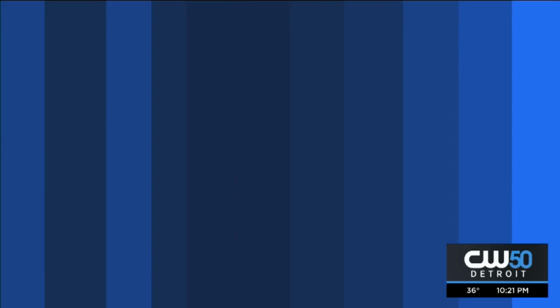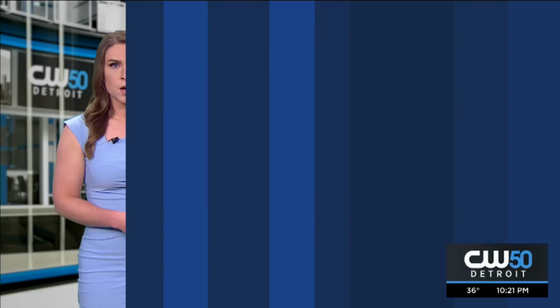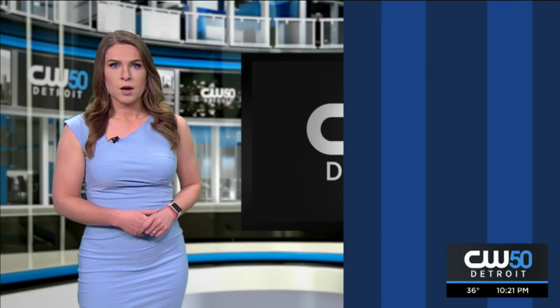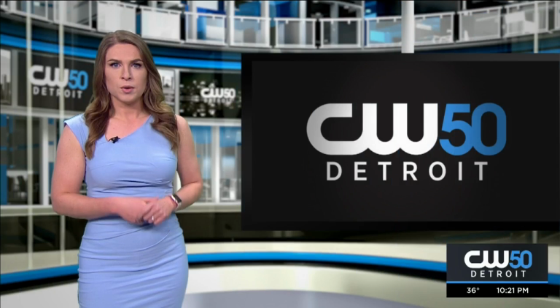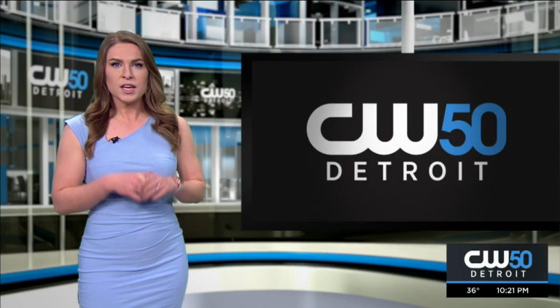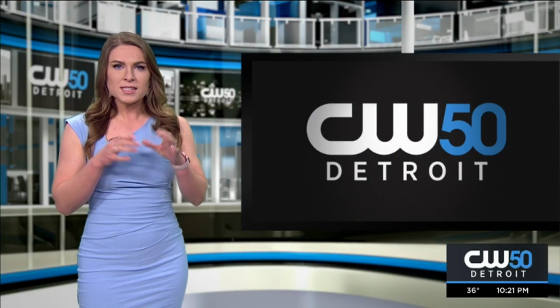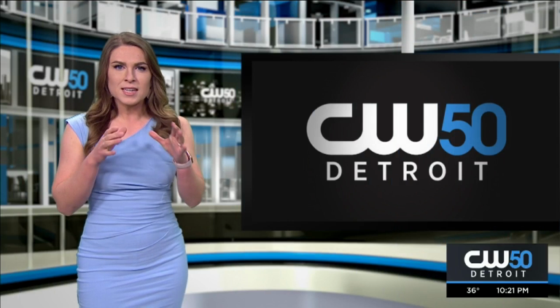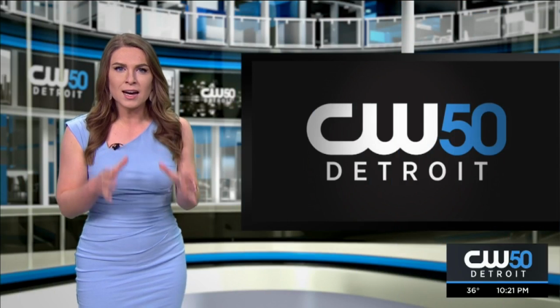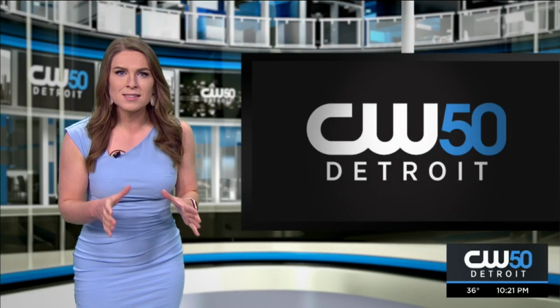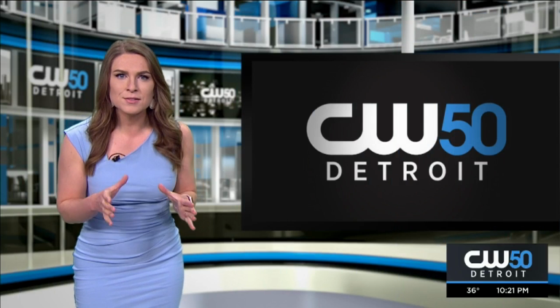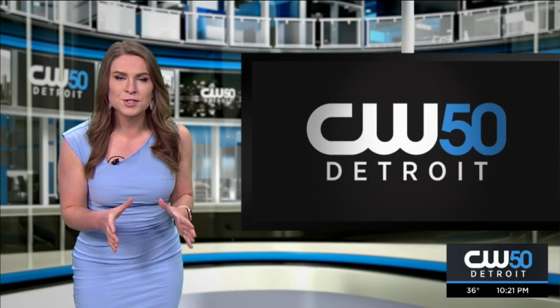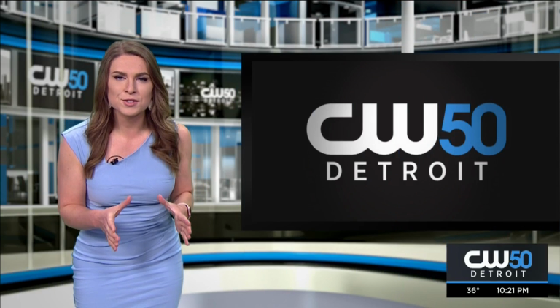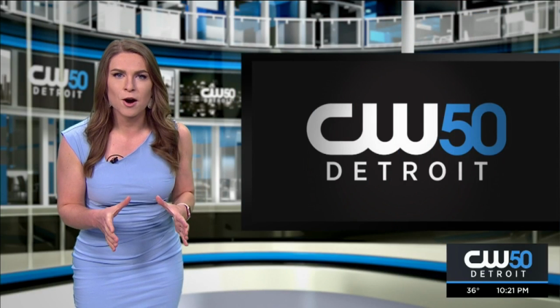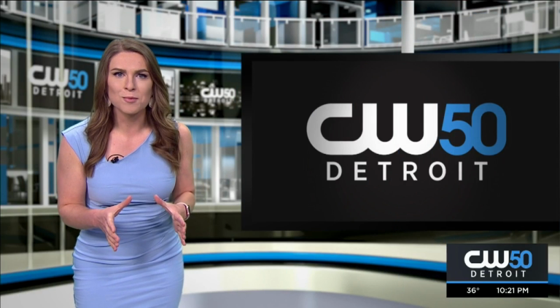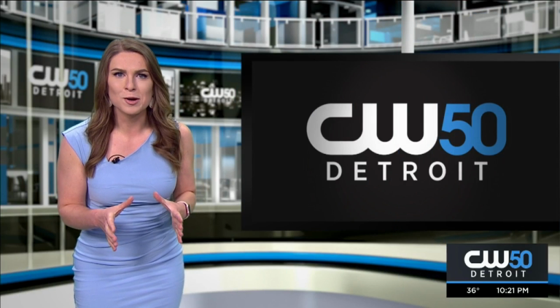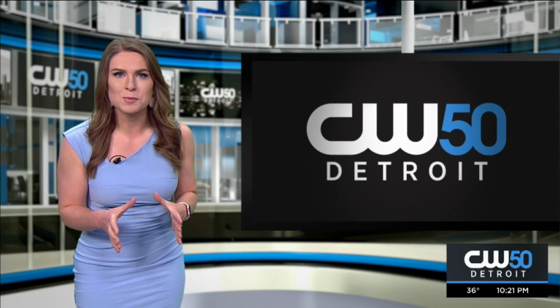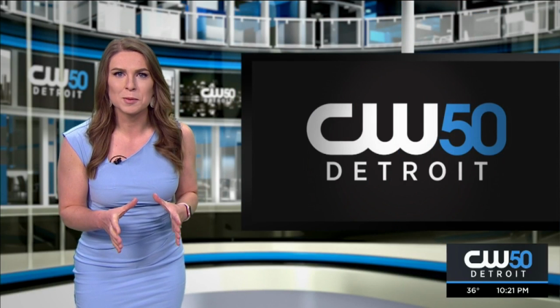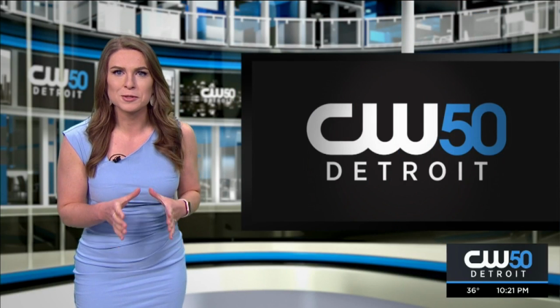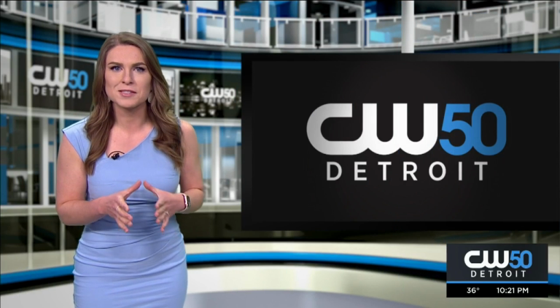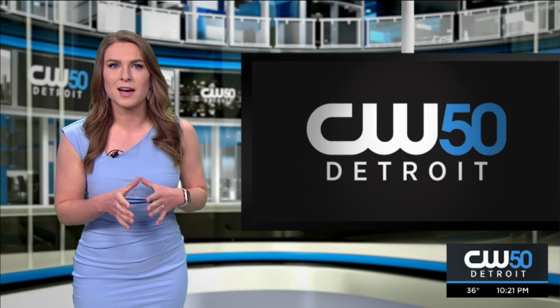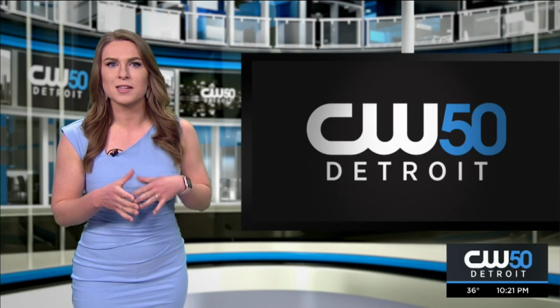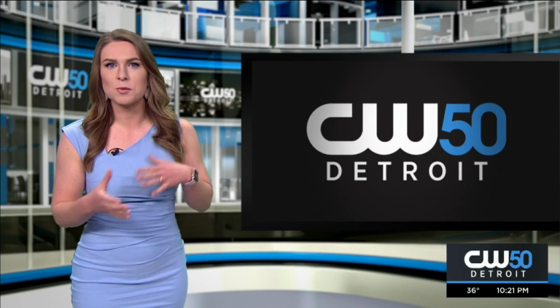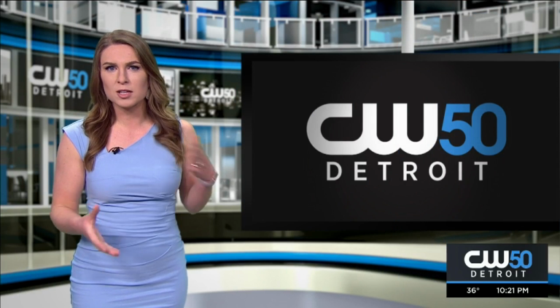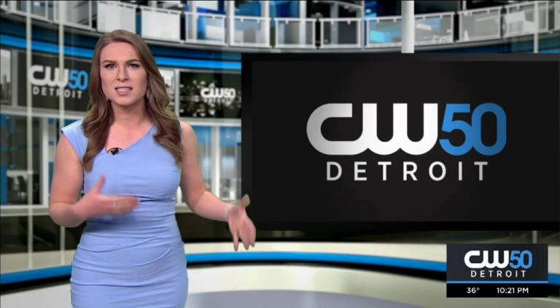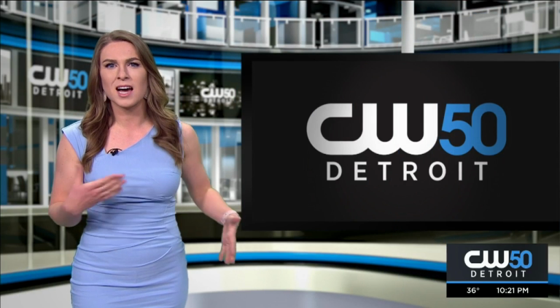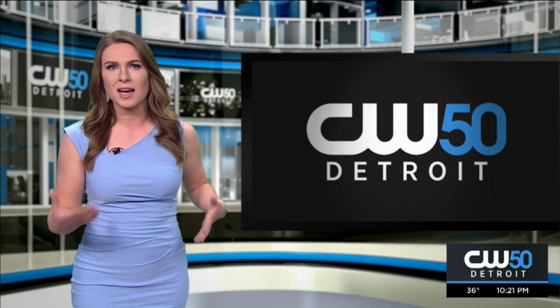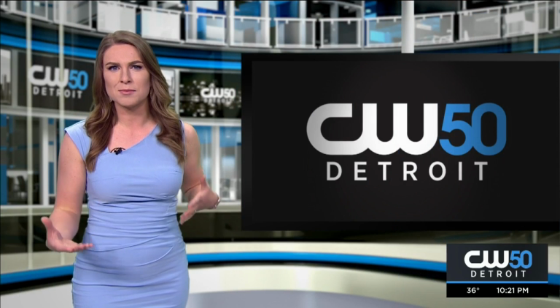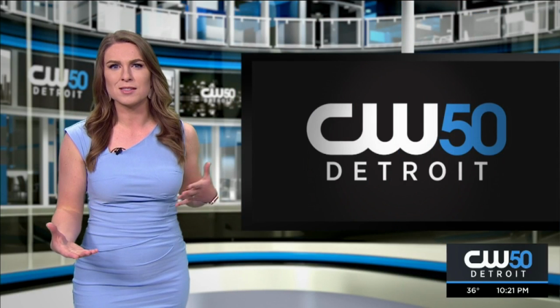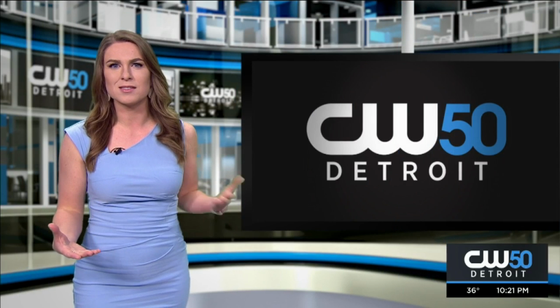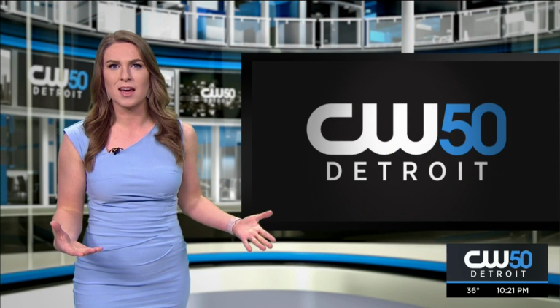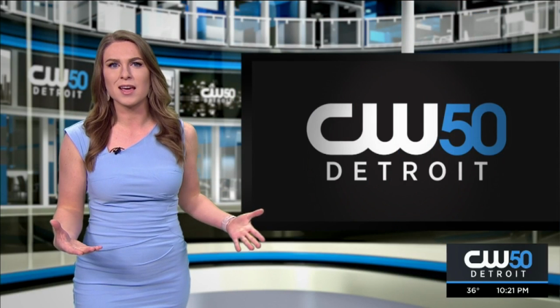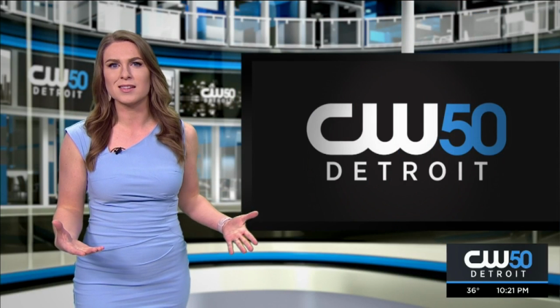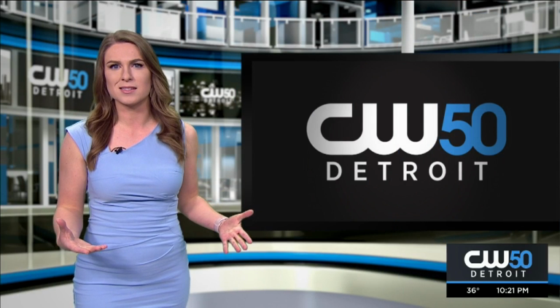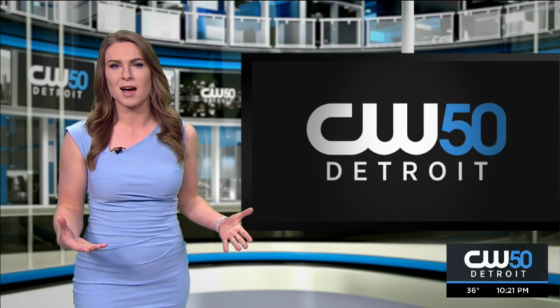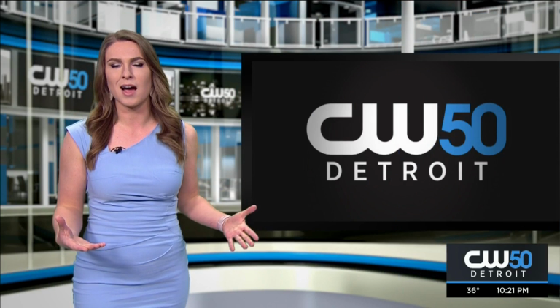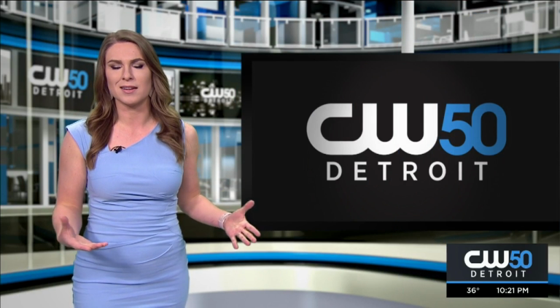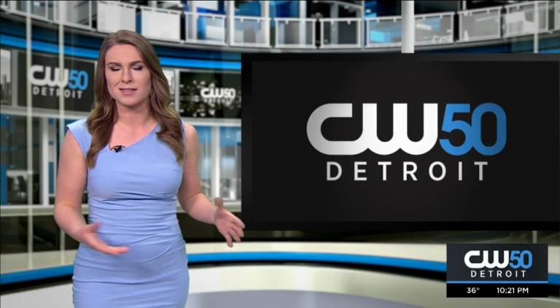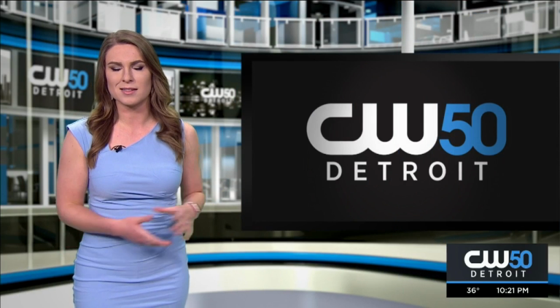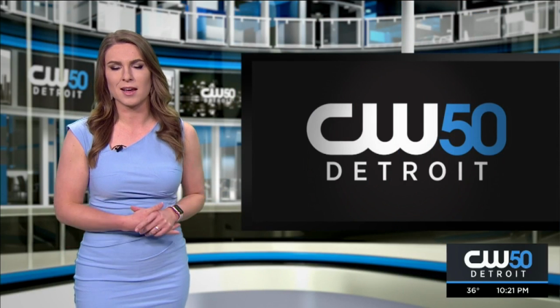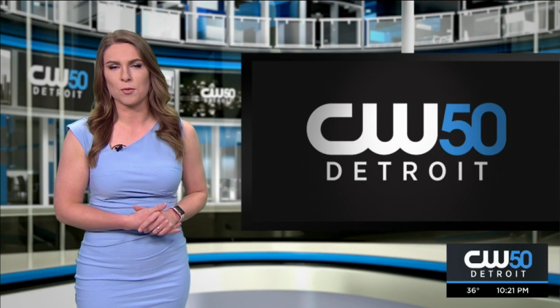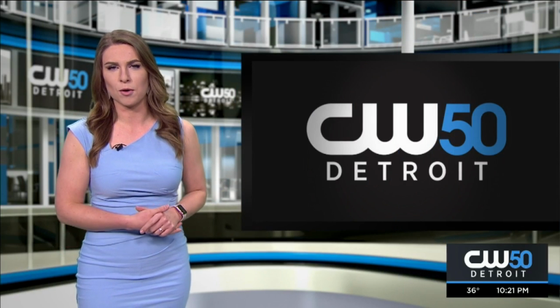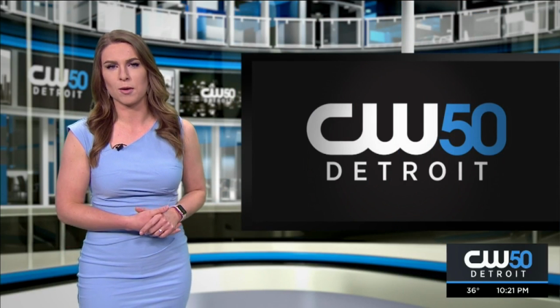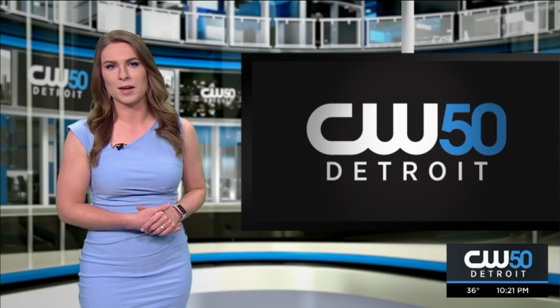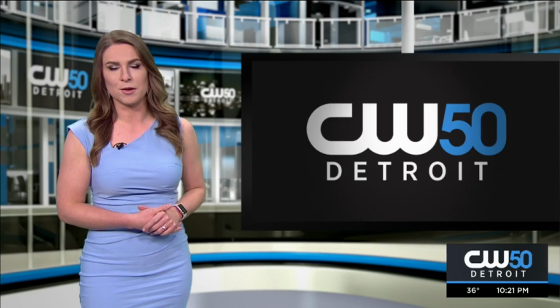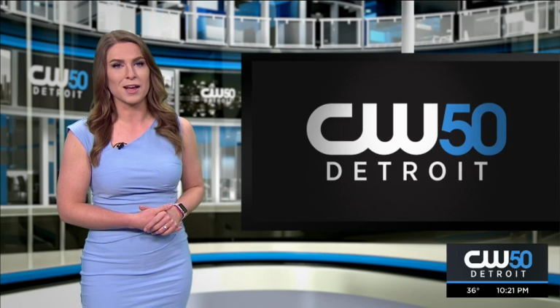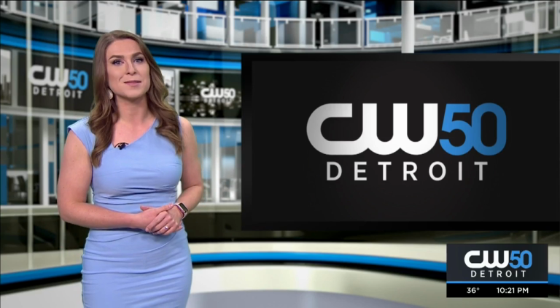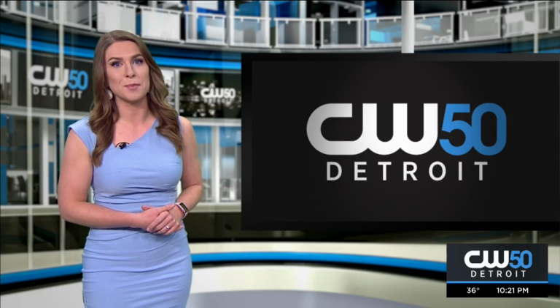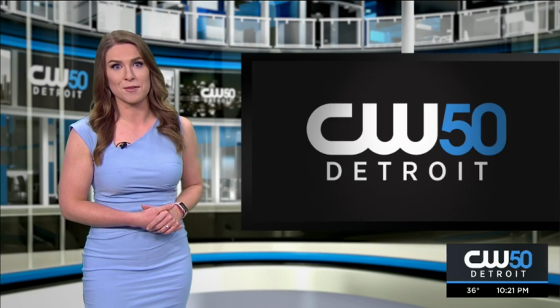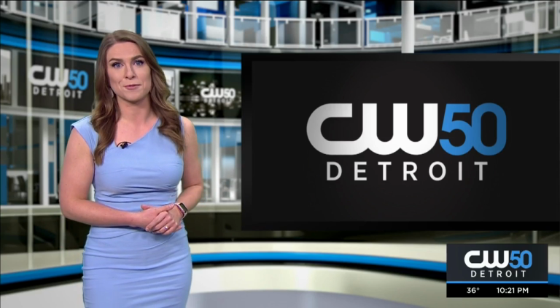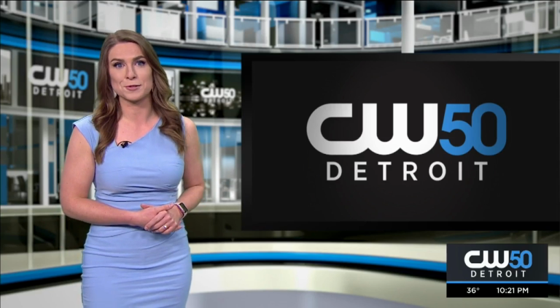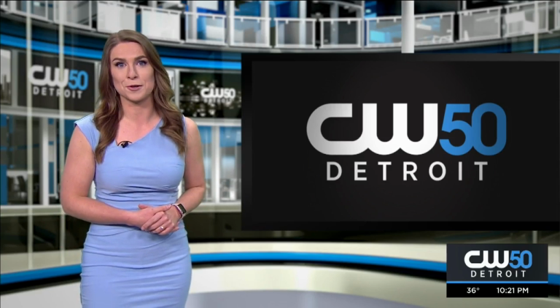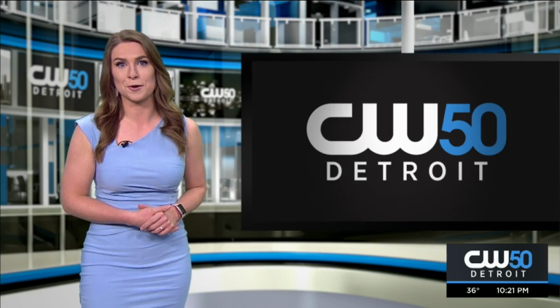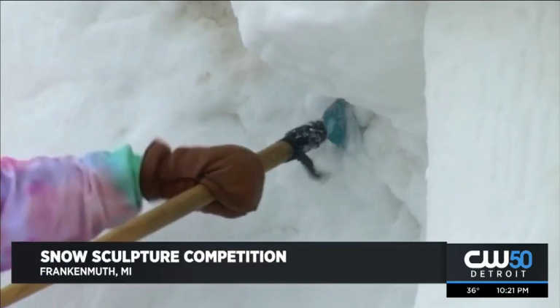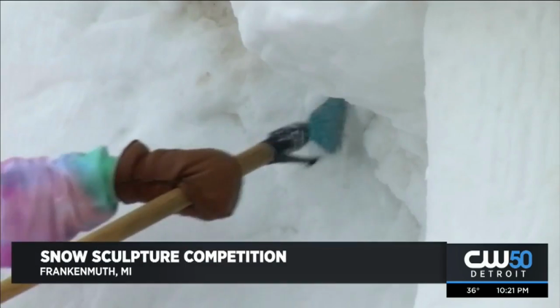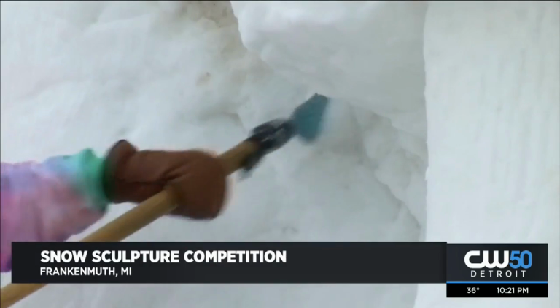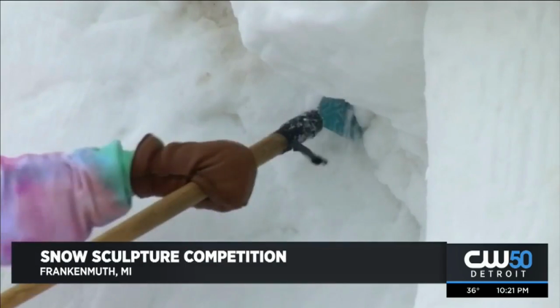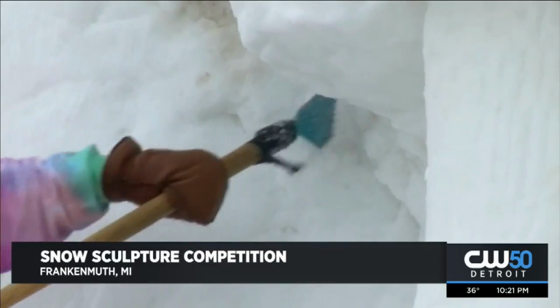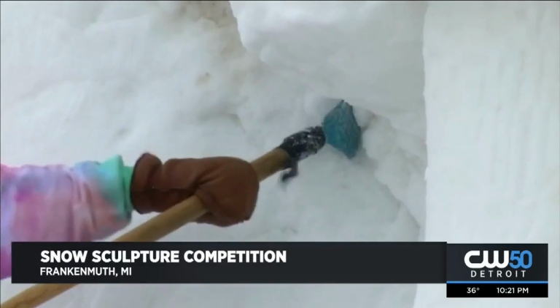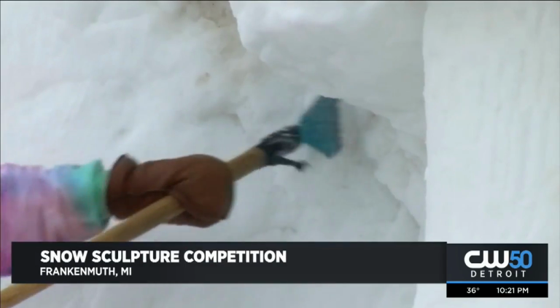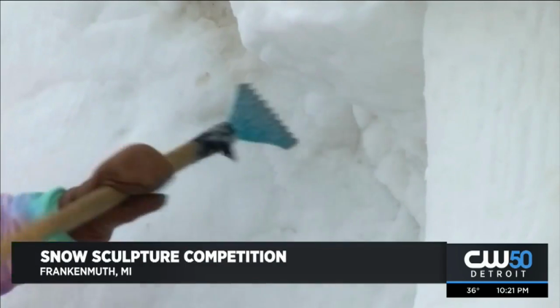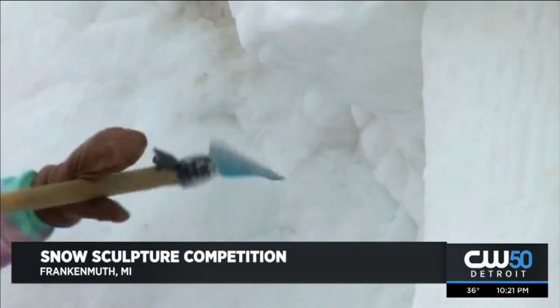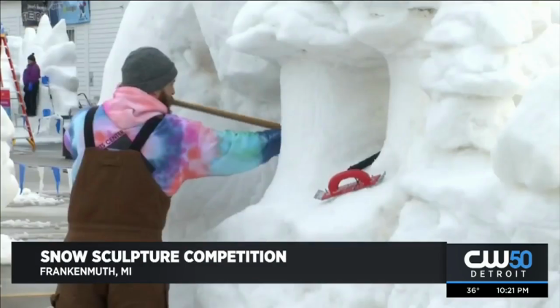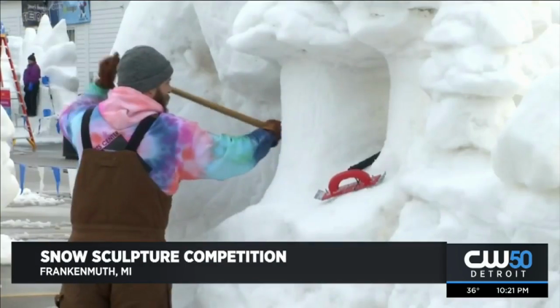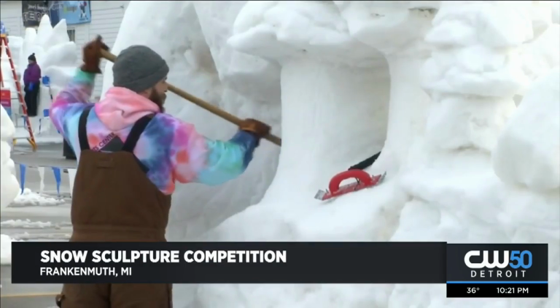When you get tons of snow, most people decide it's probably time to stay inside and stay warm. I know that's me for sure, but not these Michiganders.